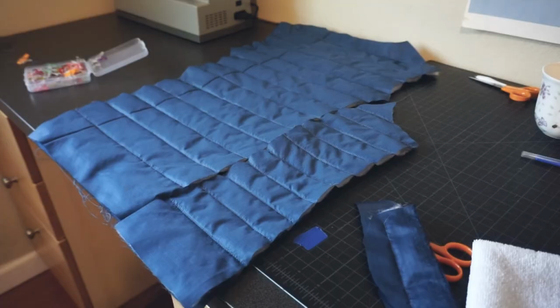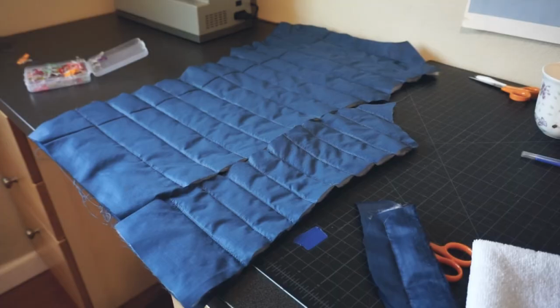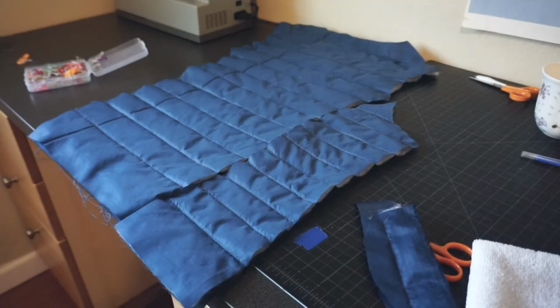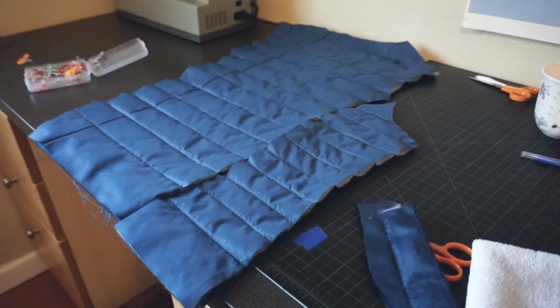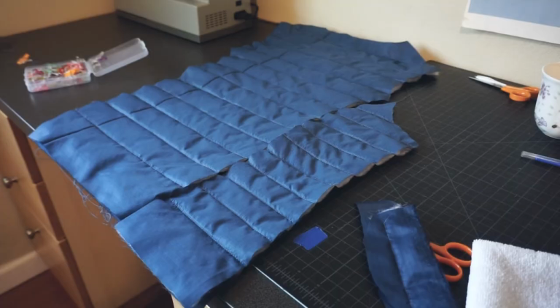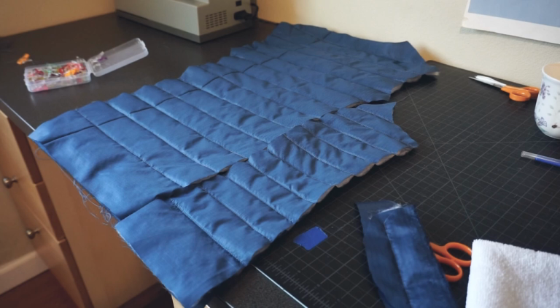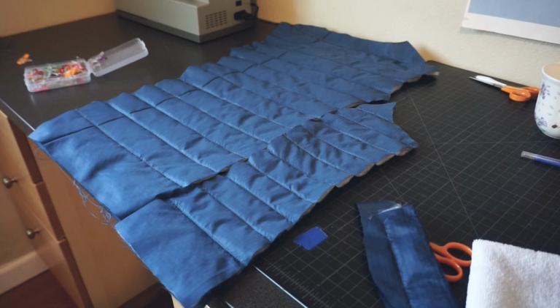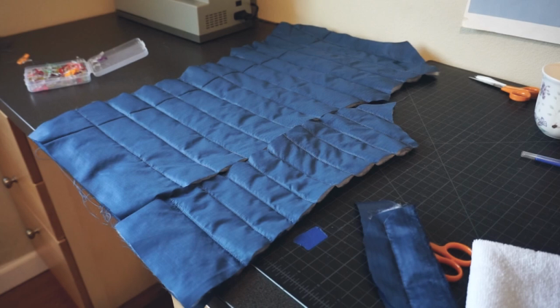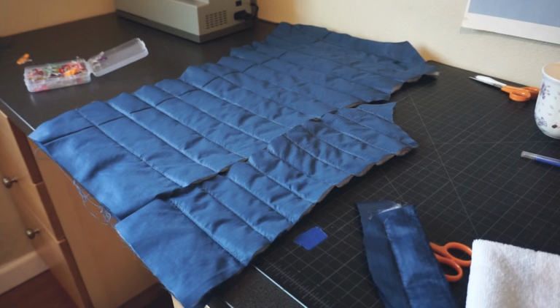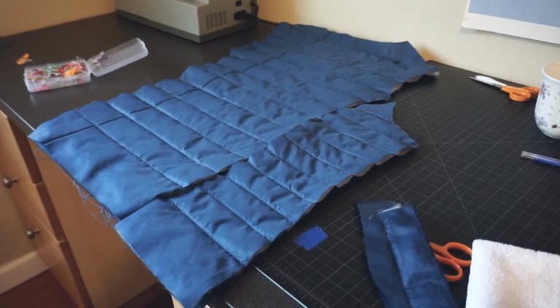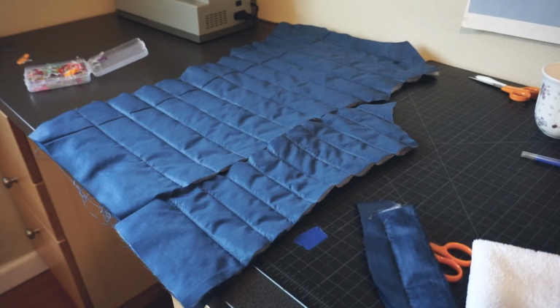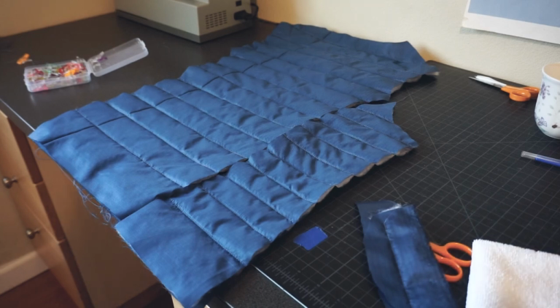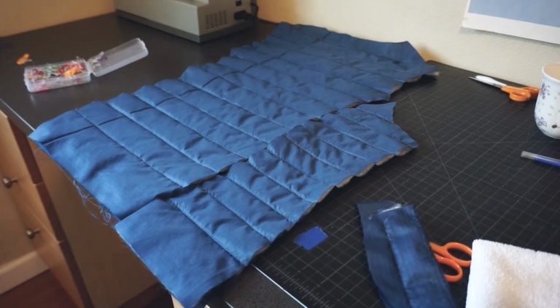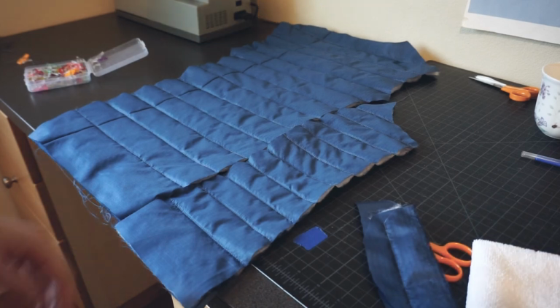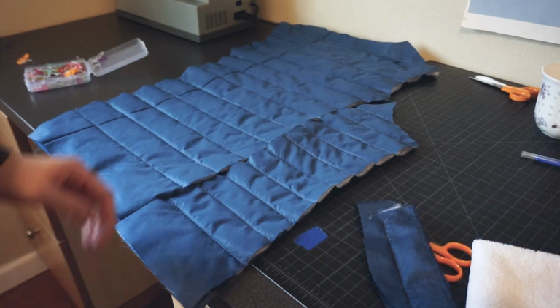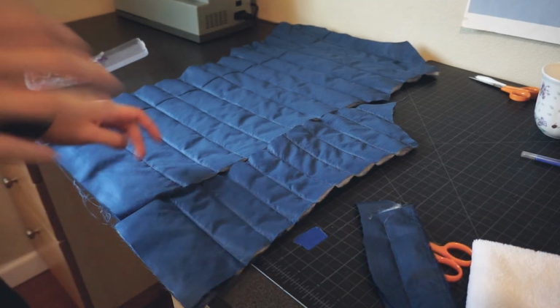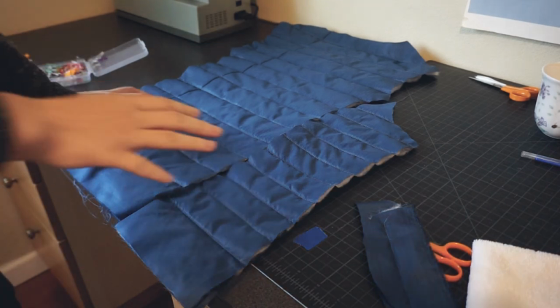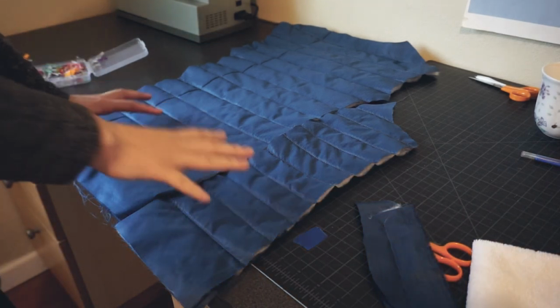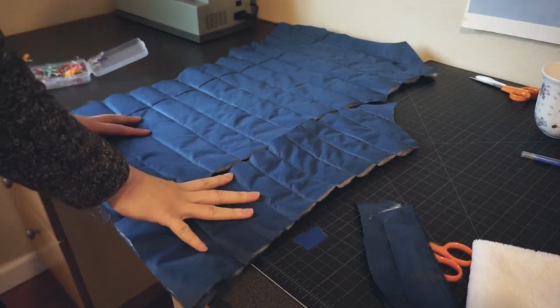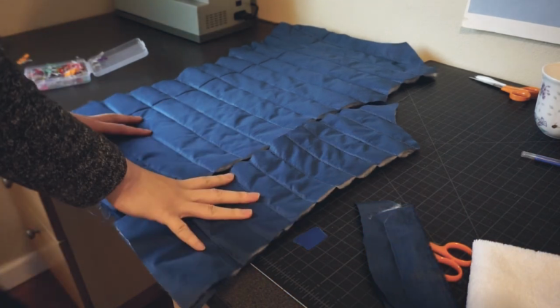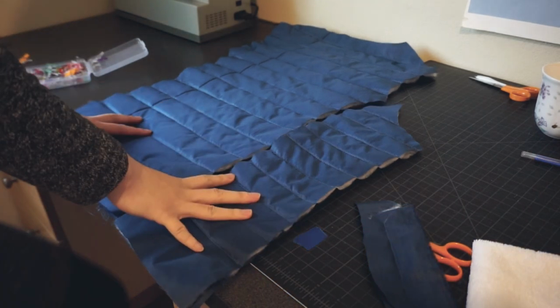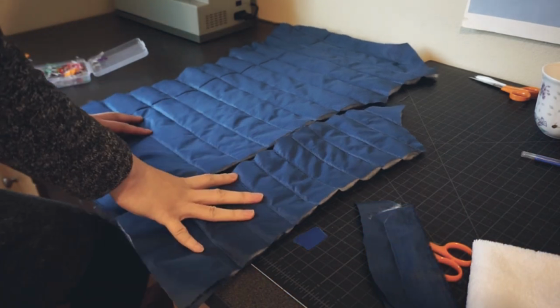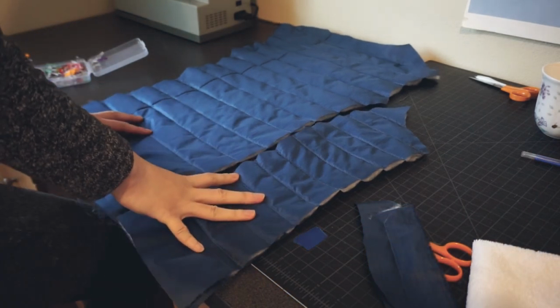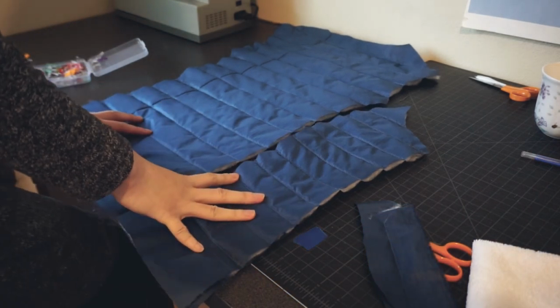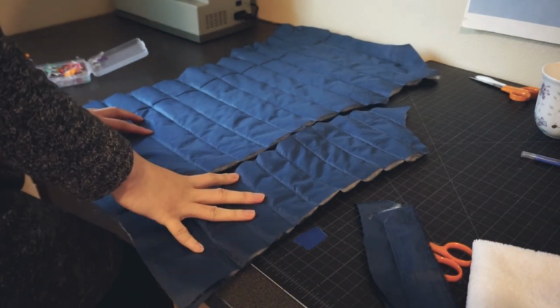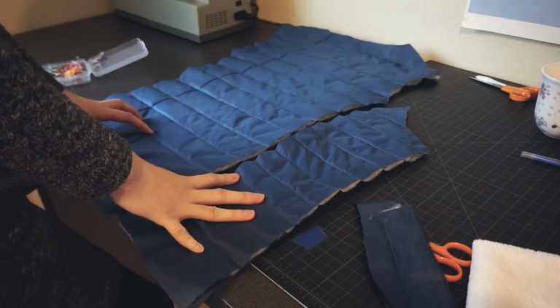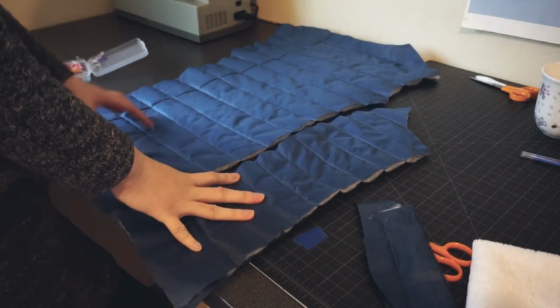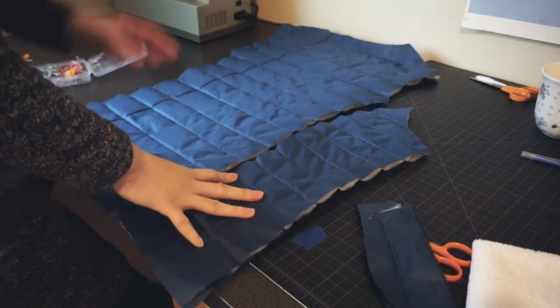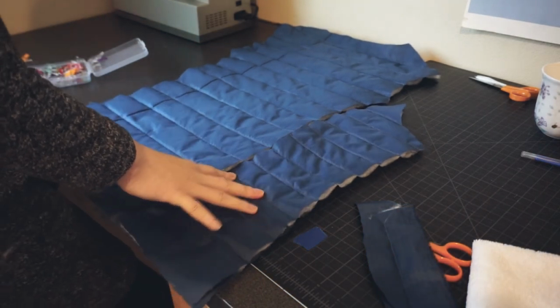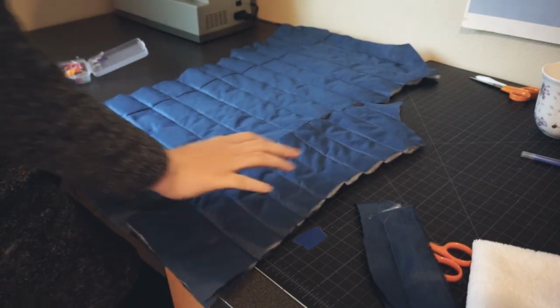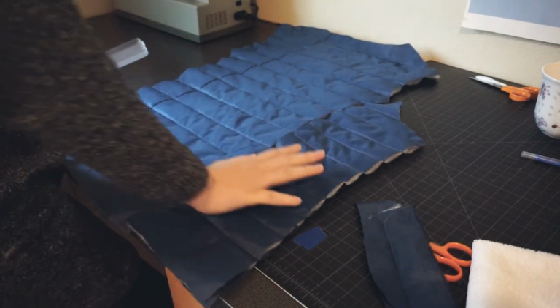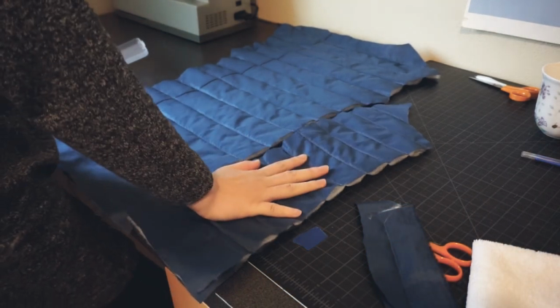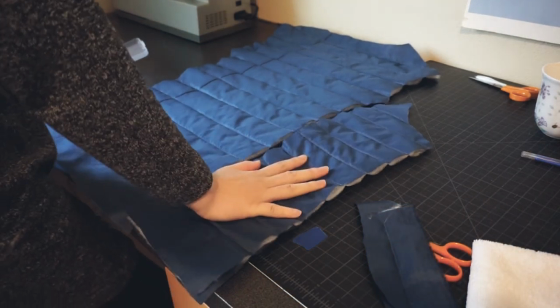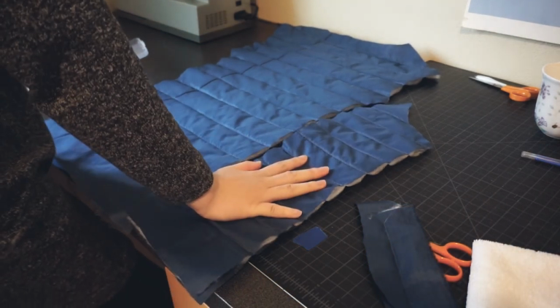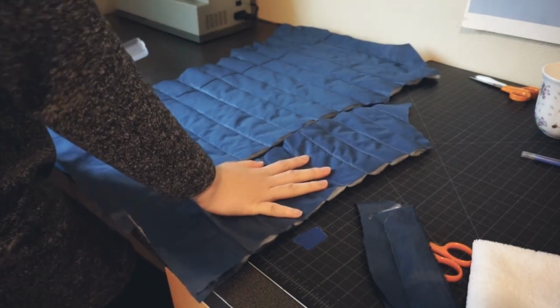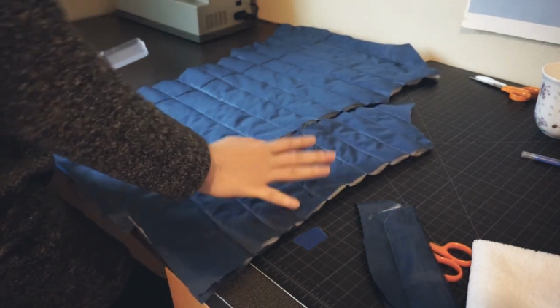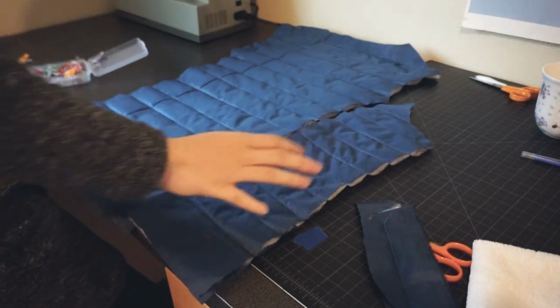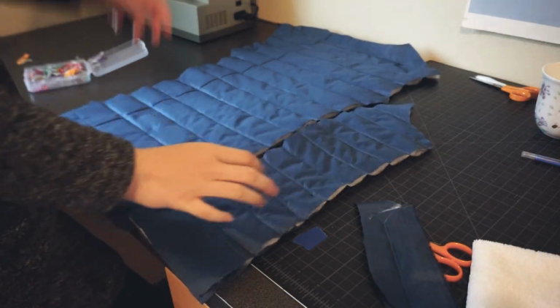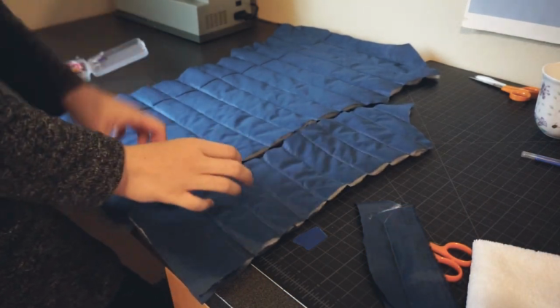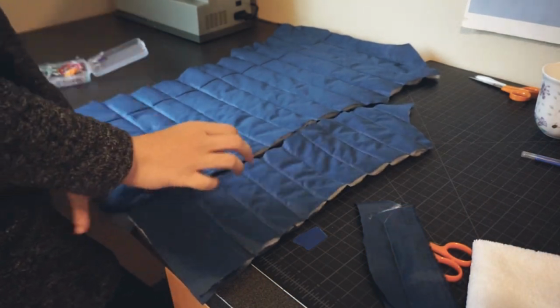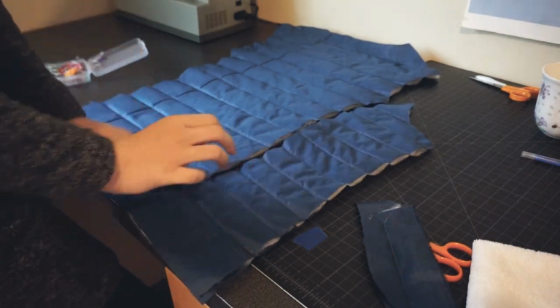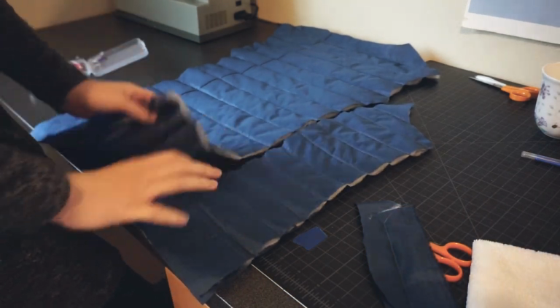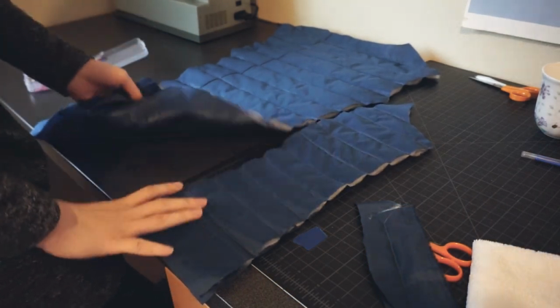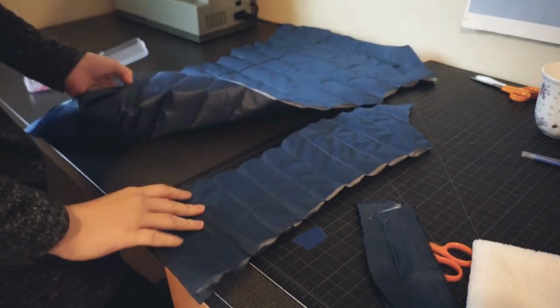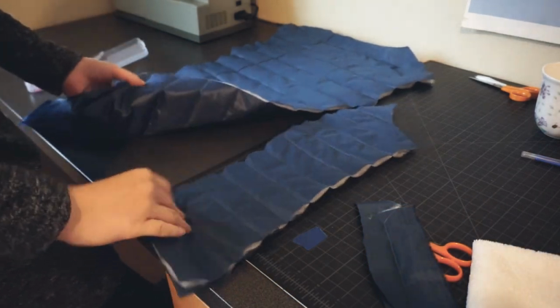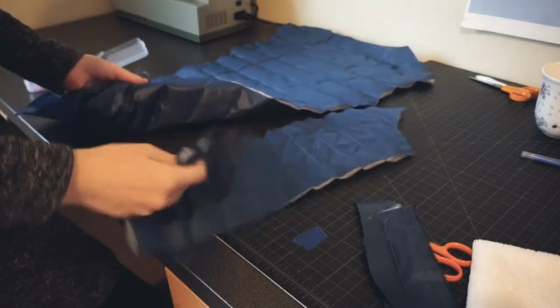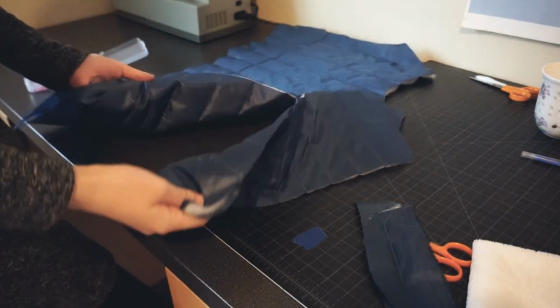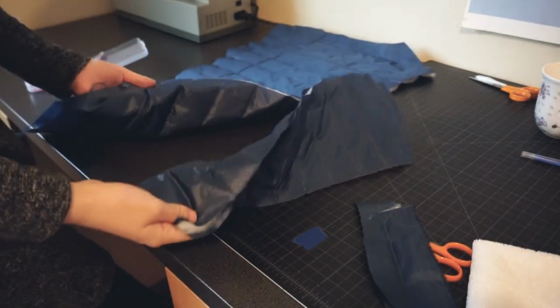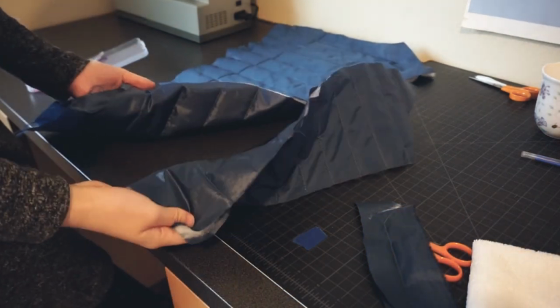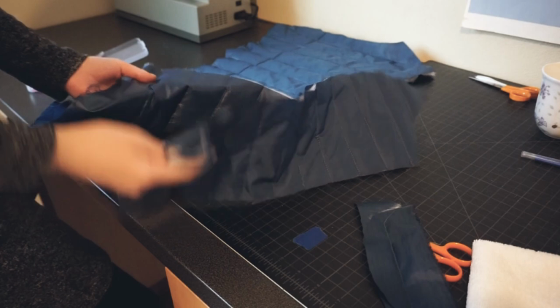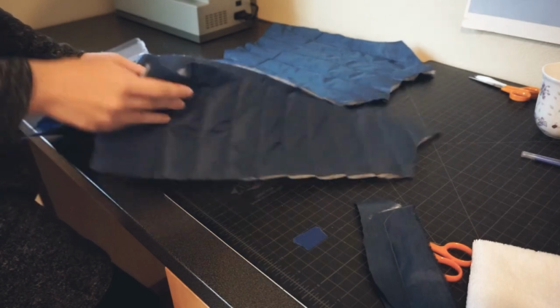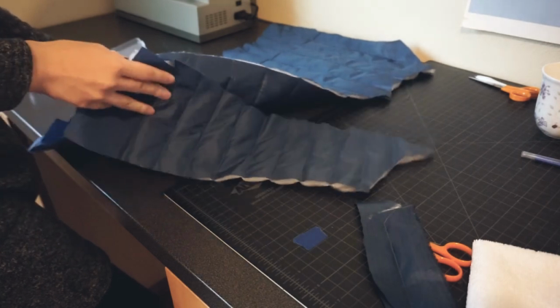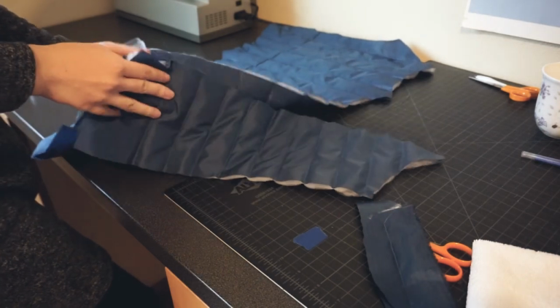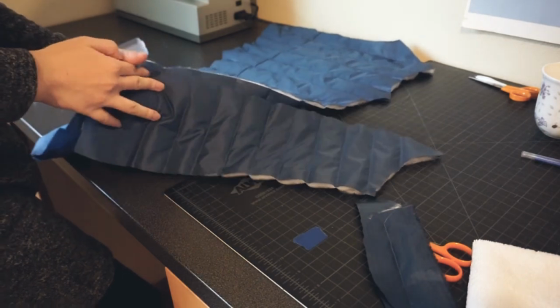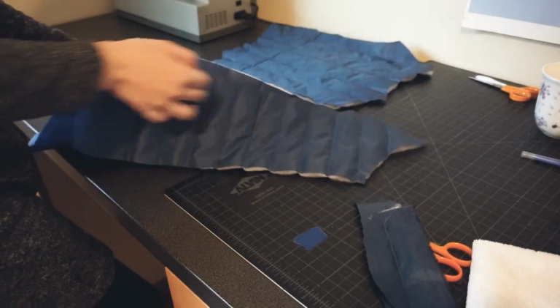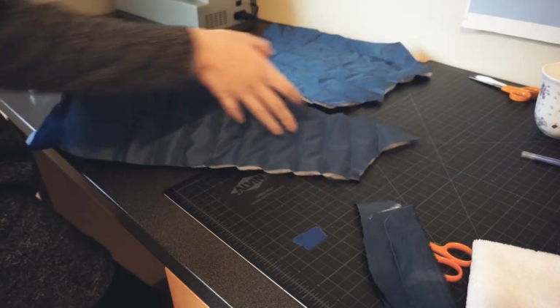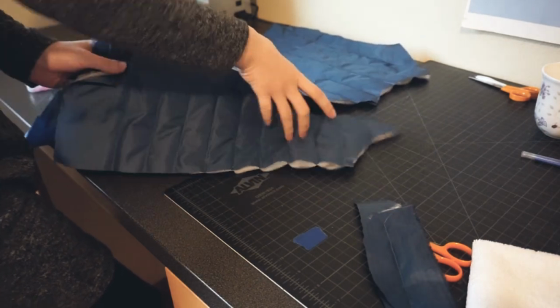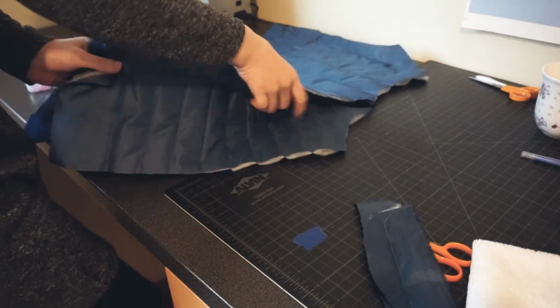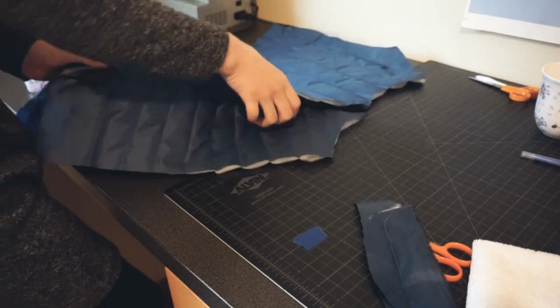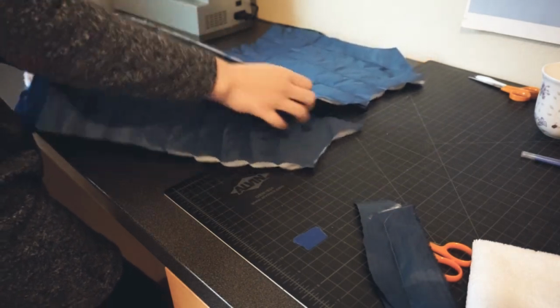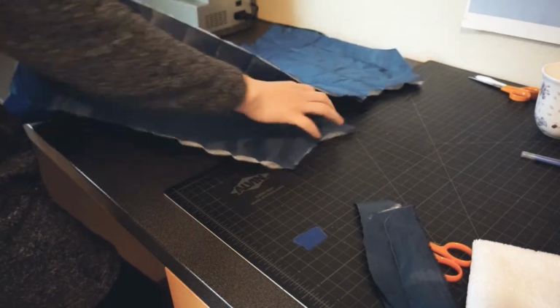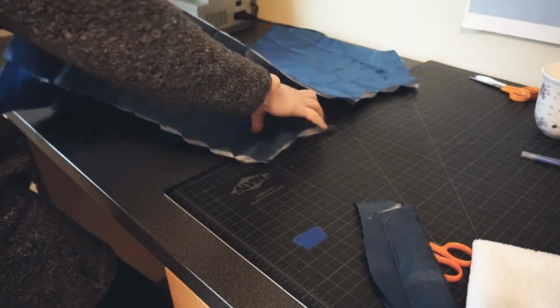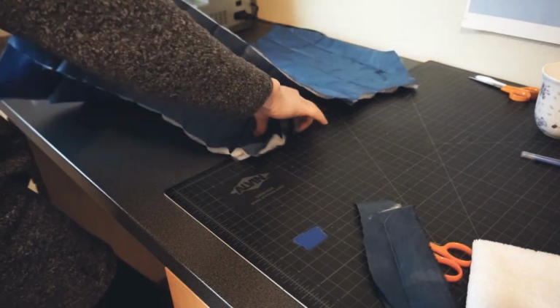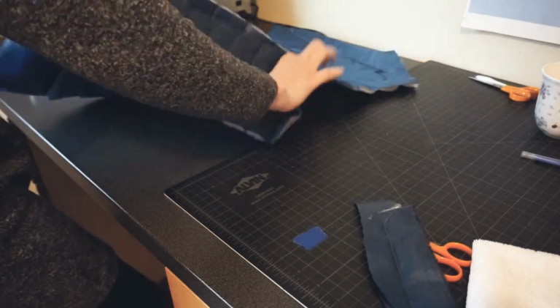To create the center back piece, I used the exact same process, except I quilted two inches apart instead of an inch and a half apart.